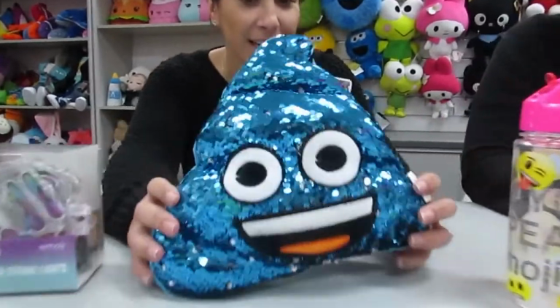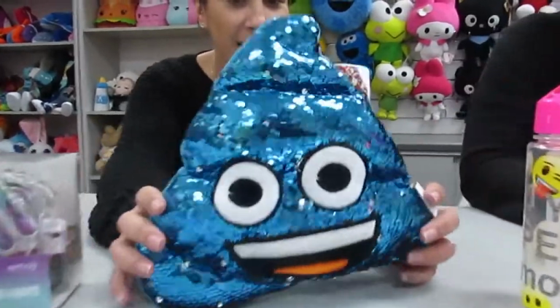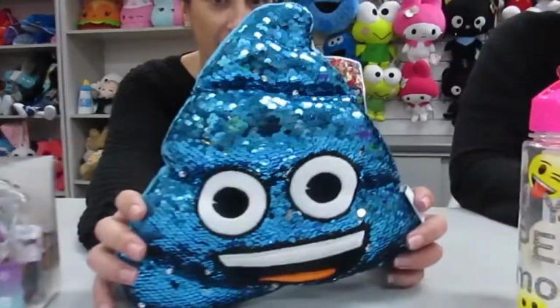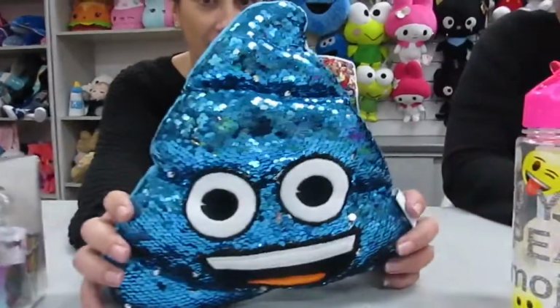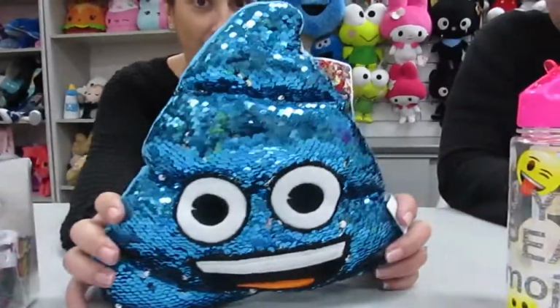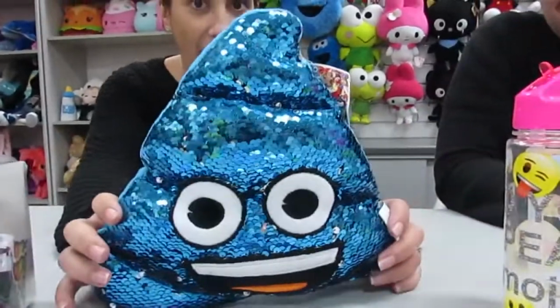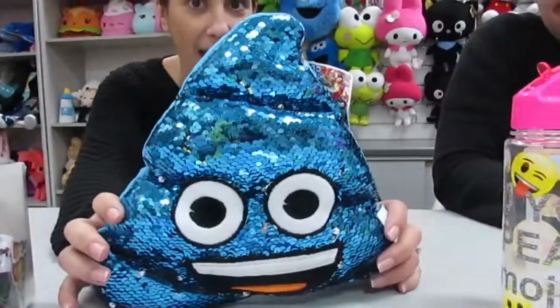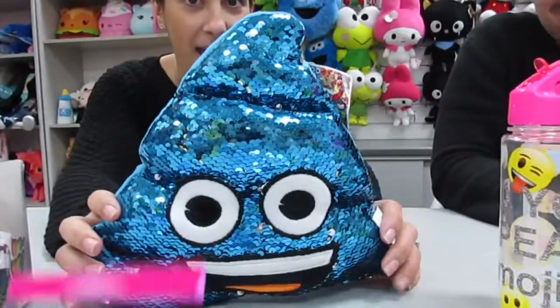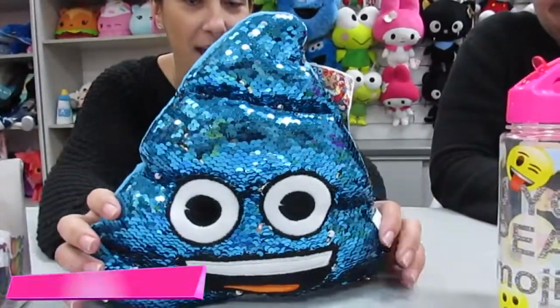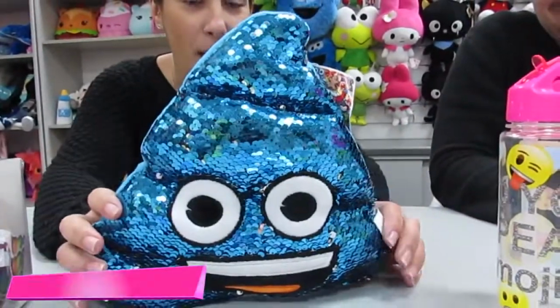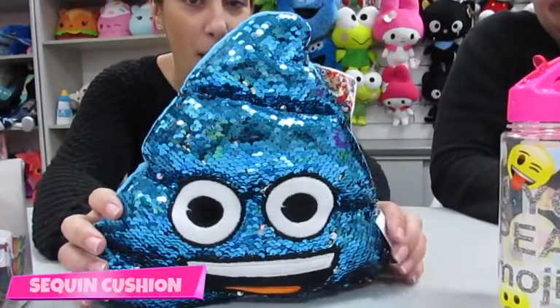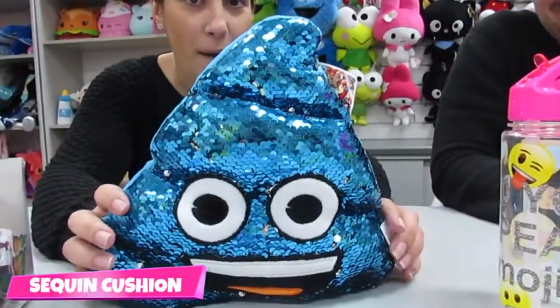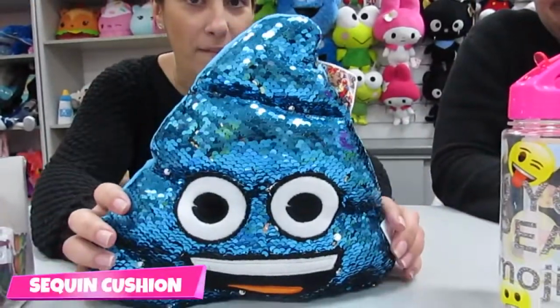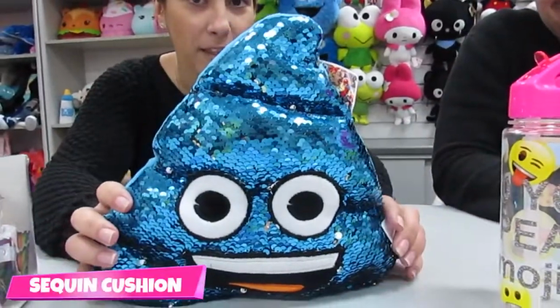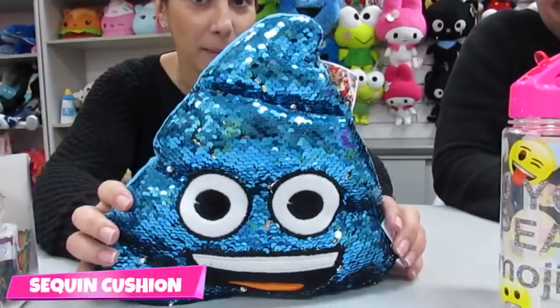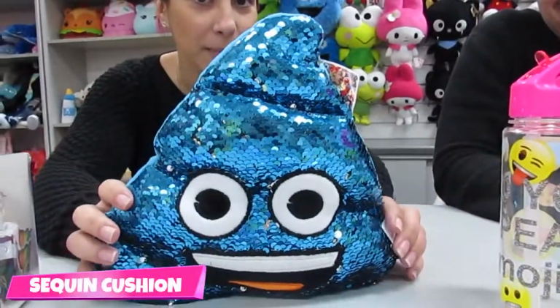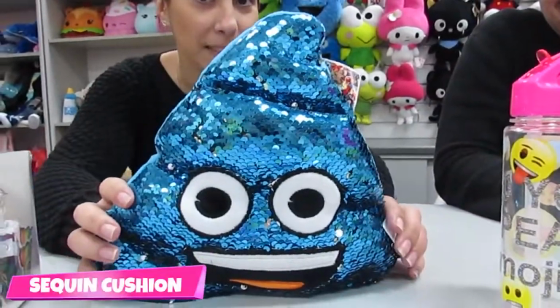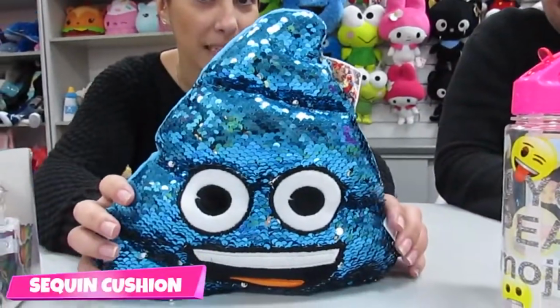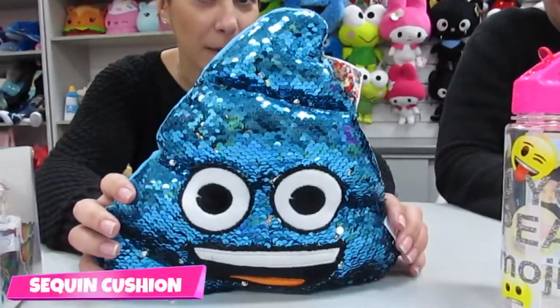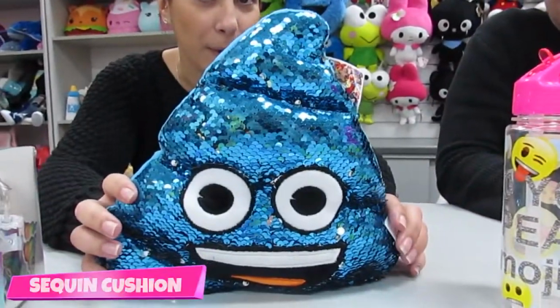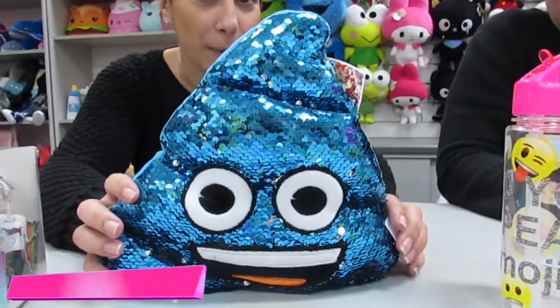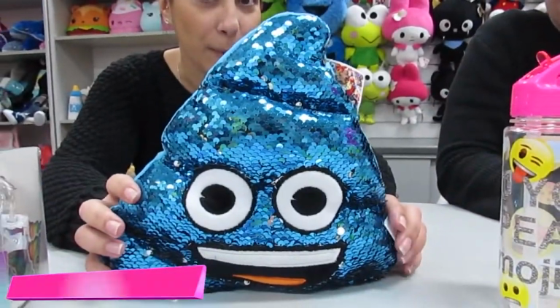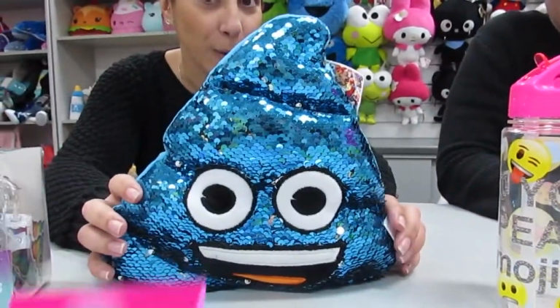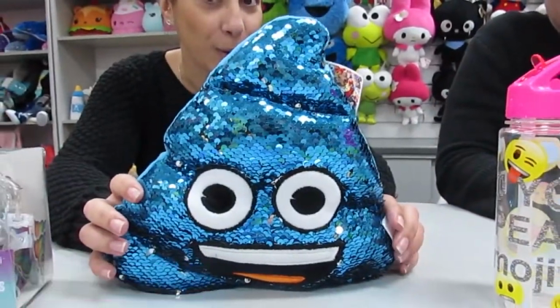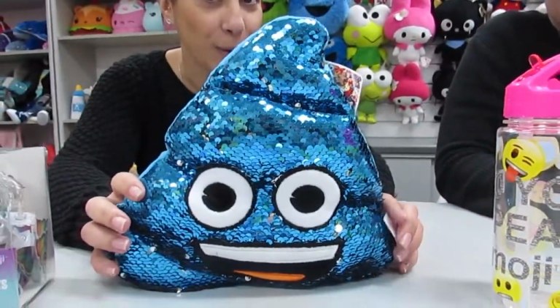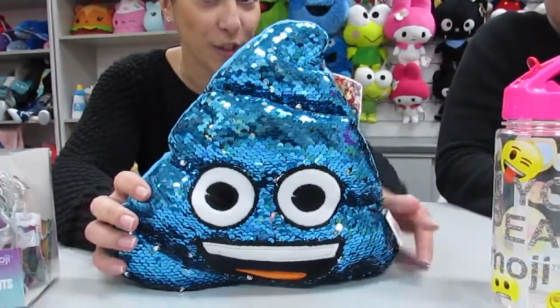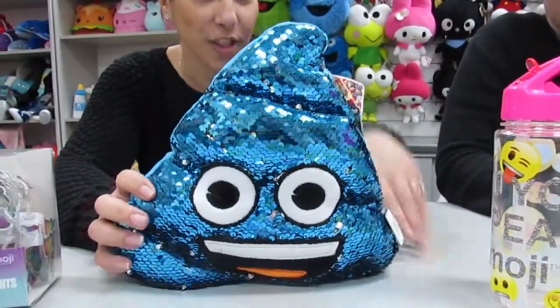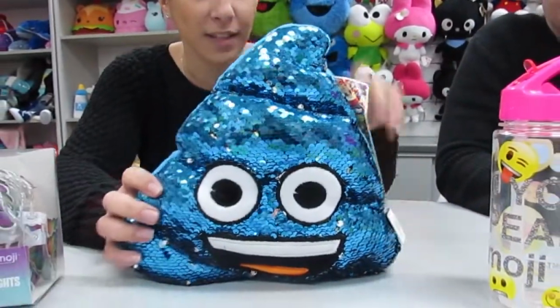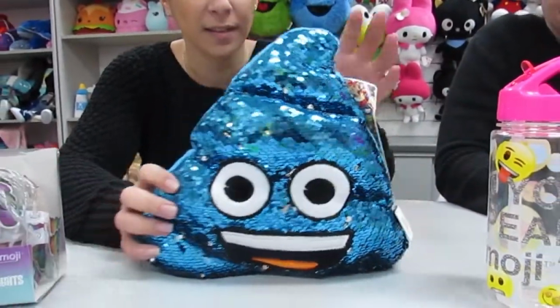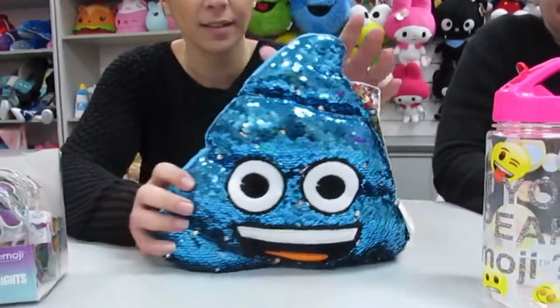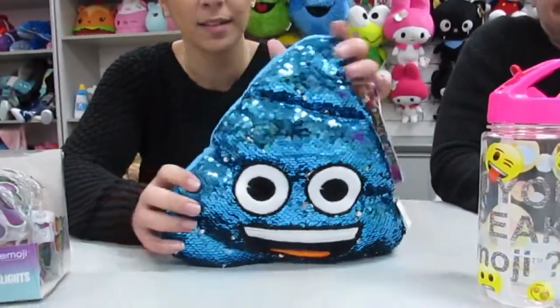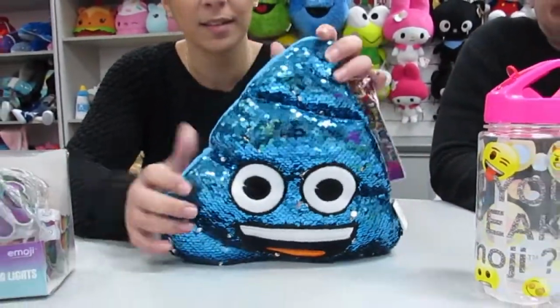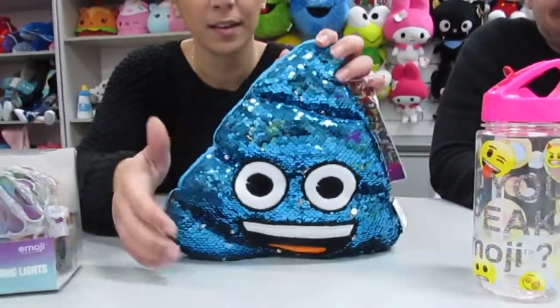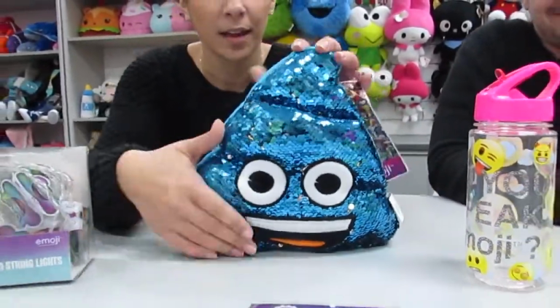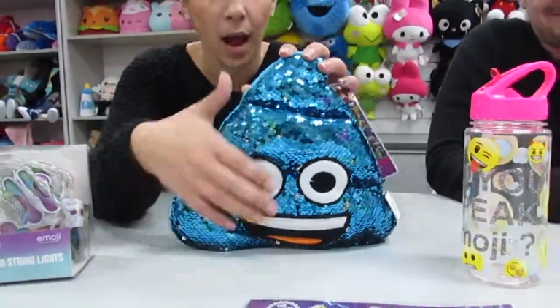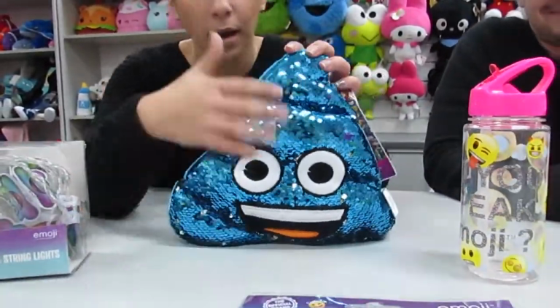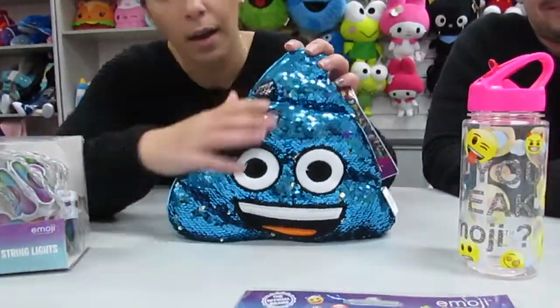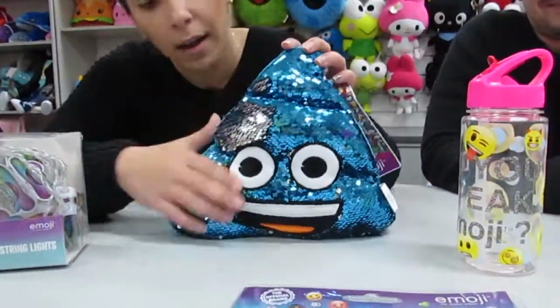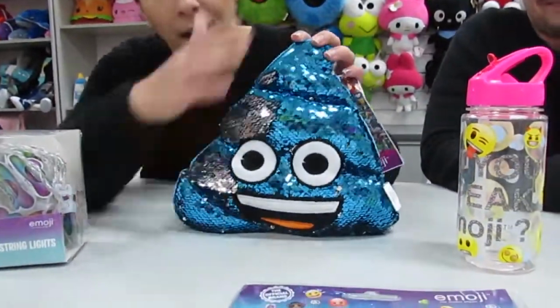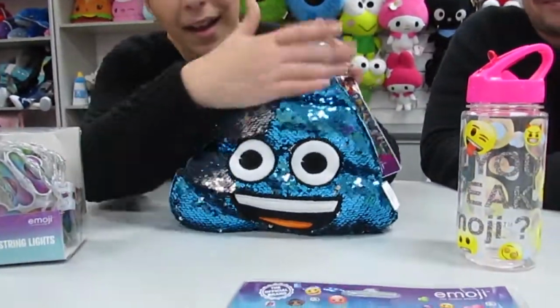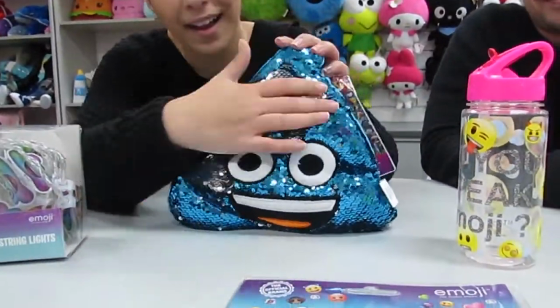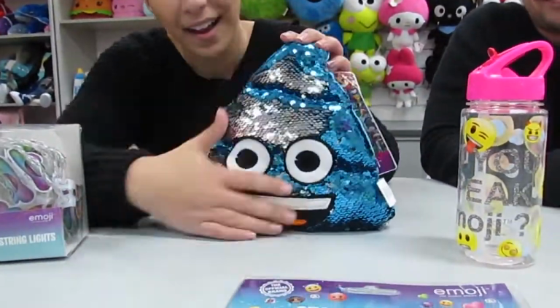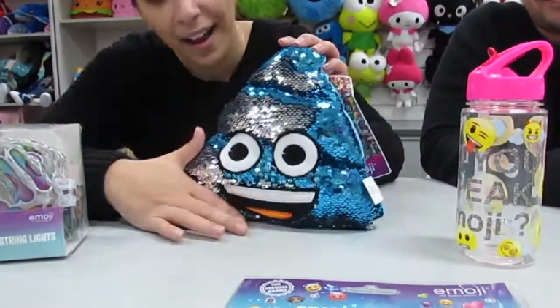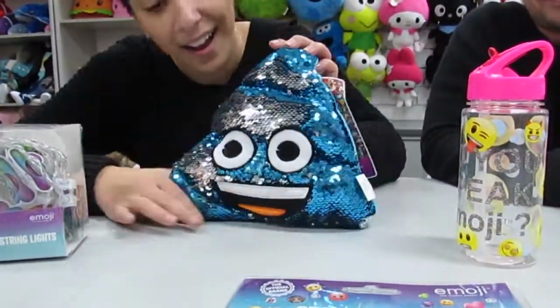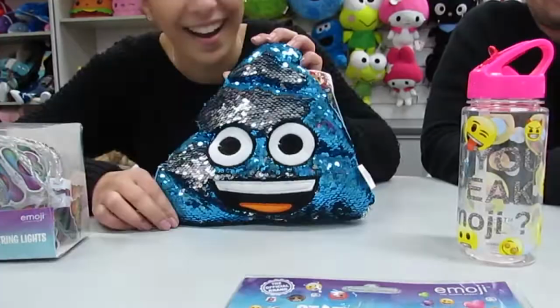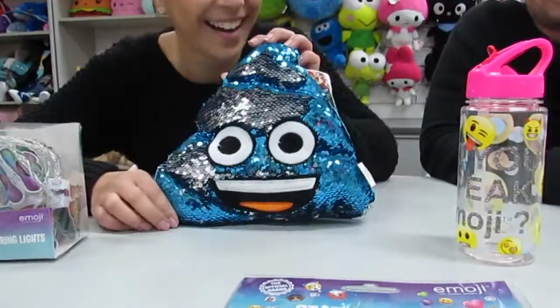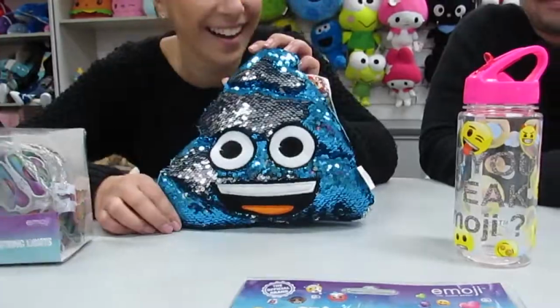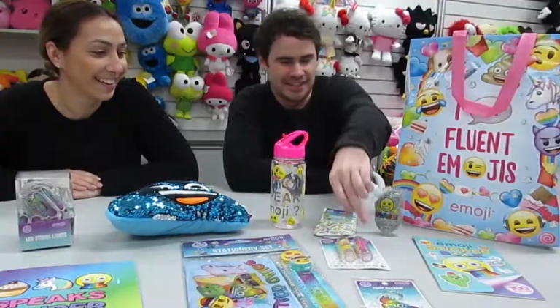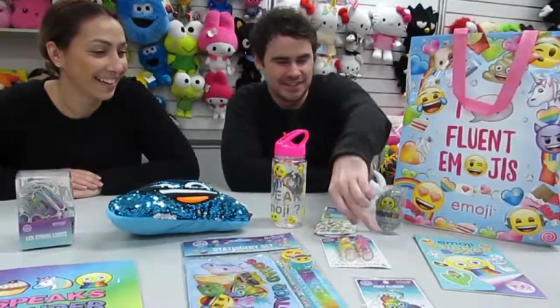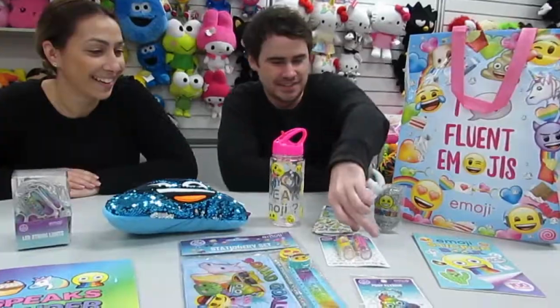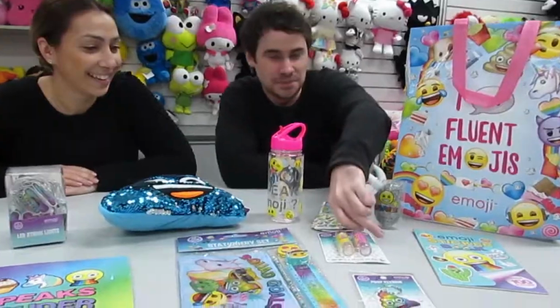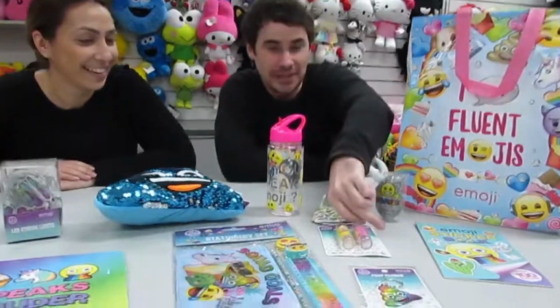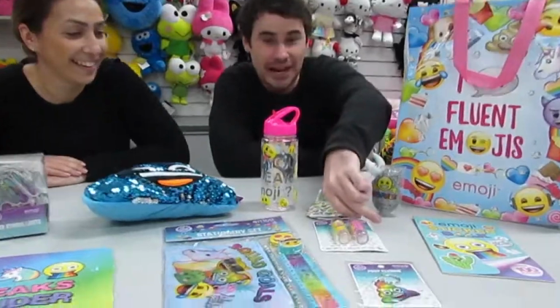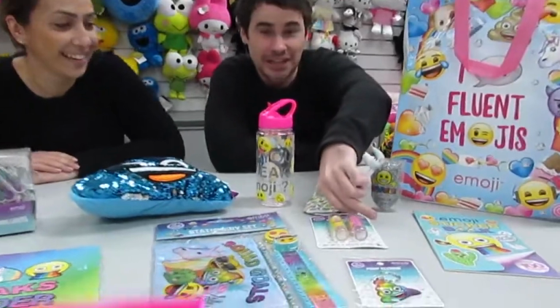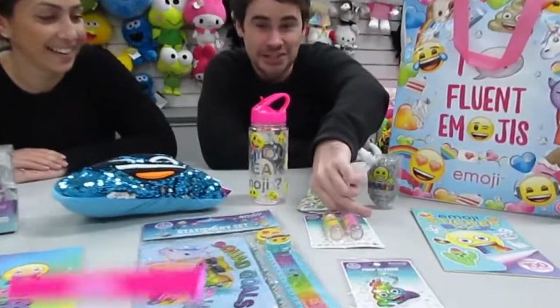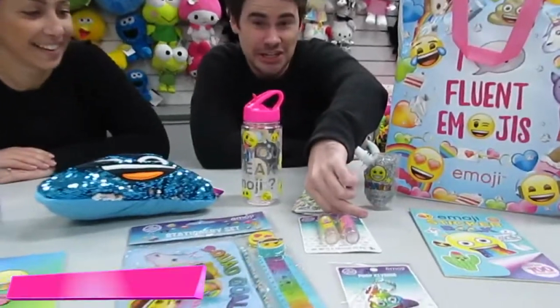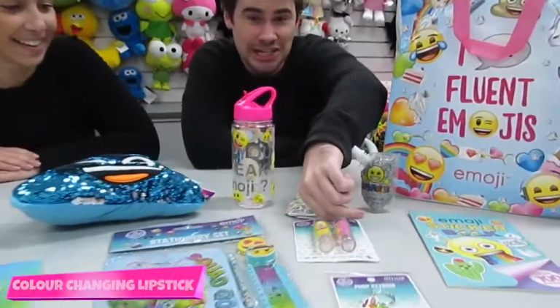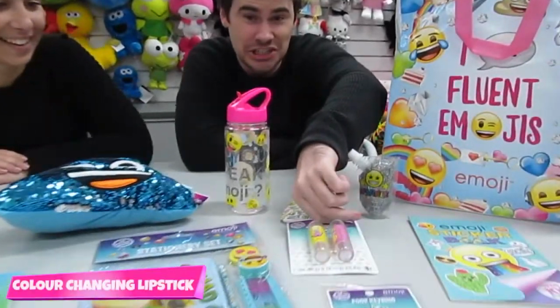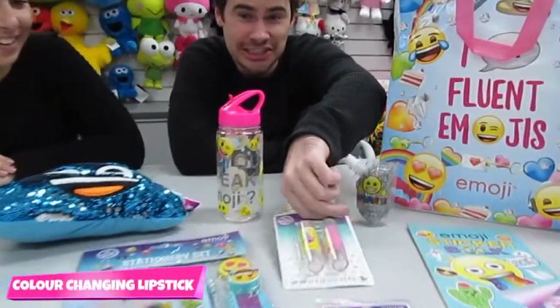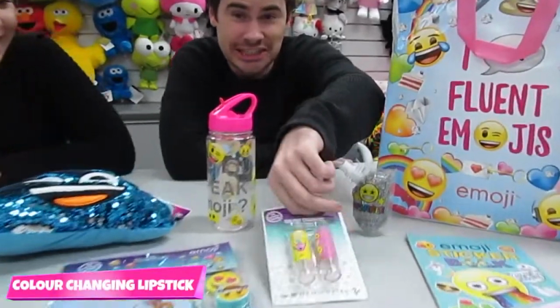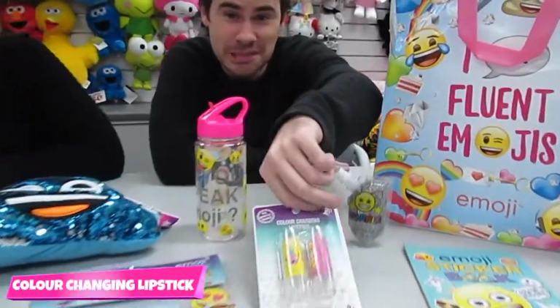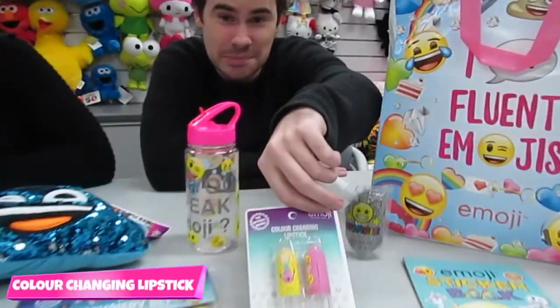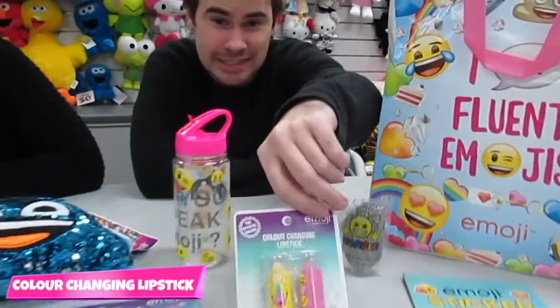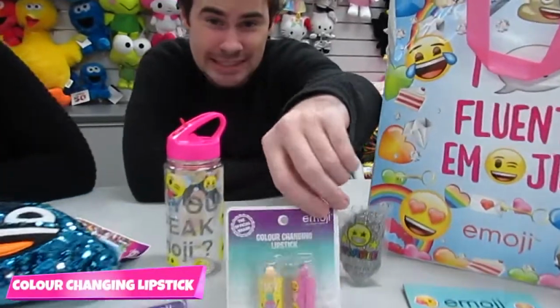A flip sequin poo cushion. Some colour changing lipstick.